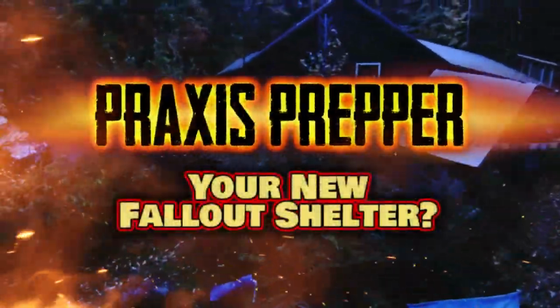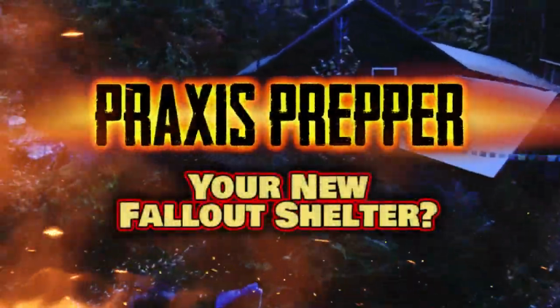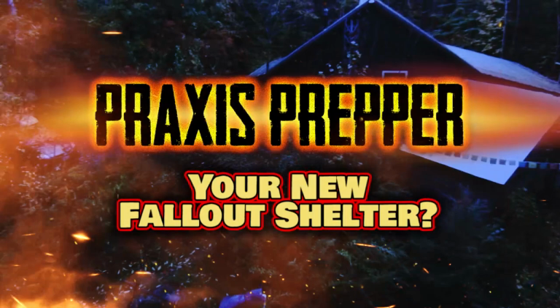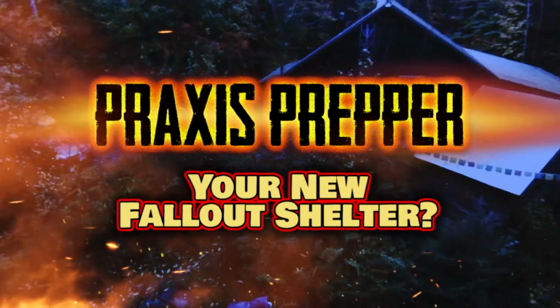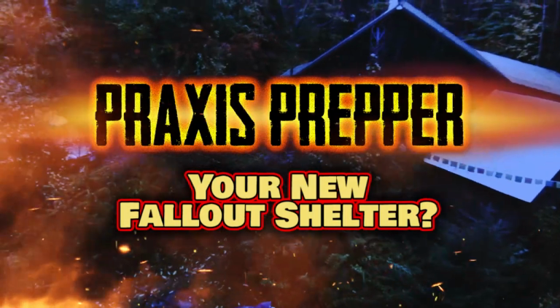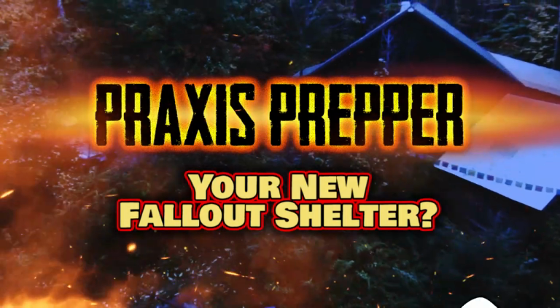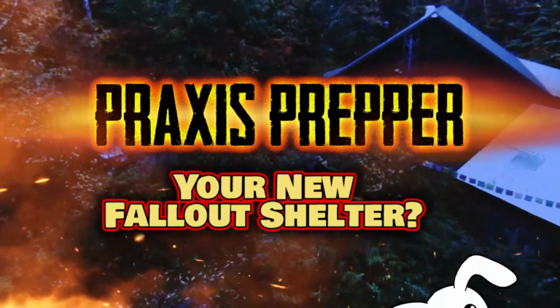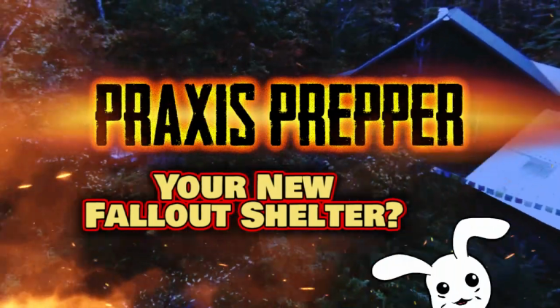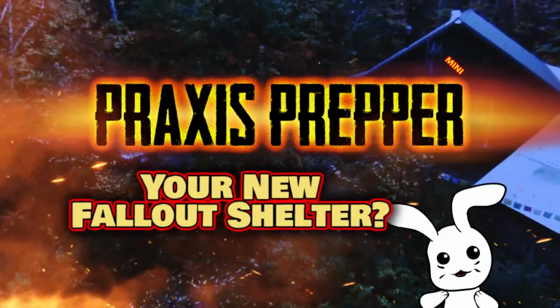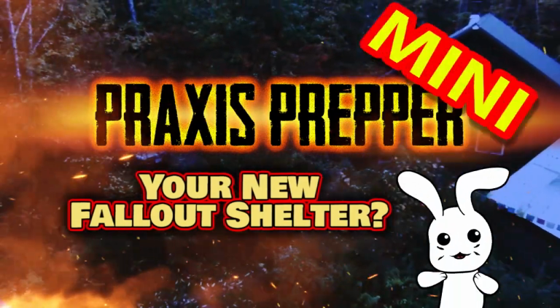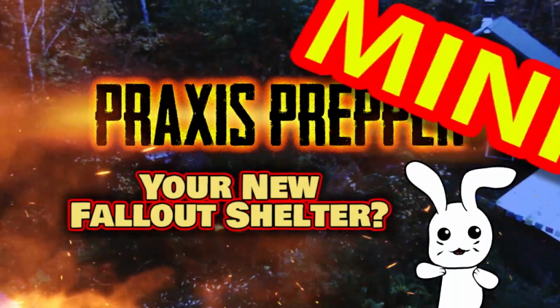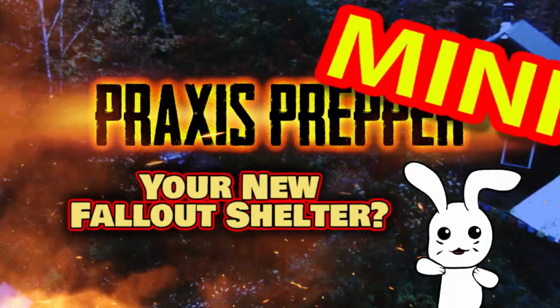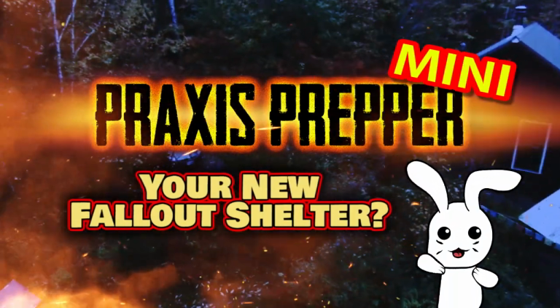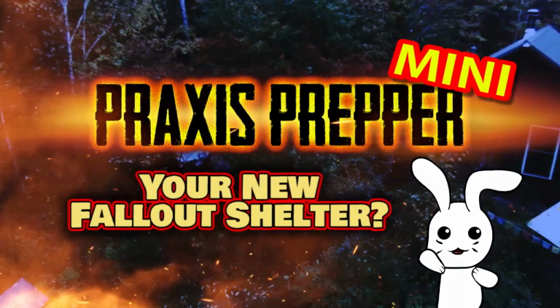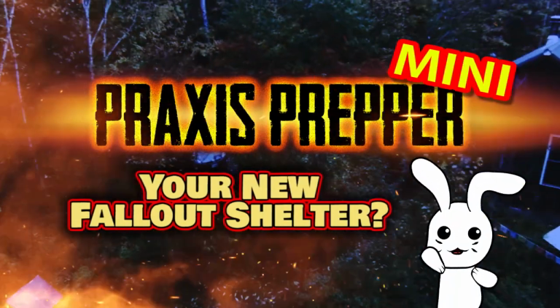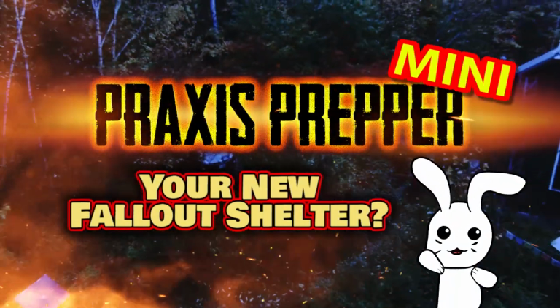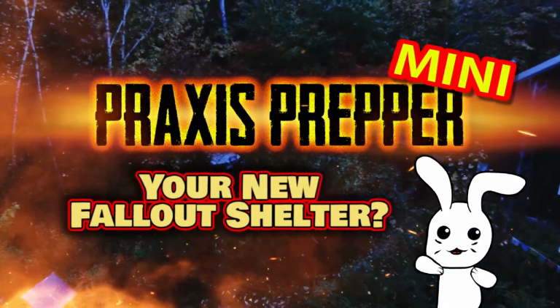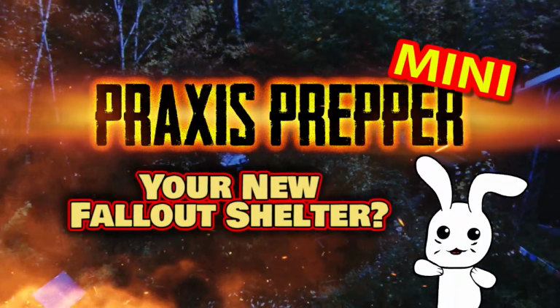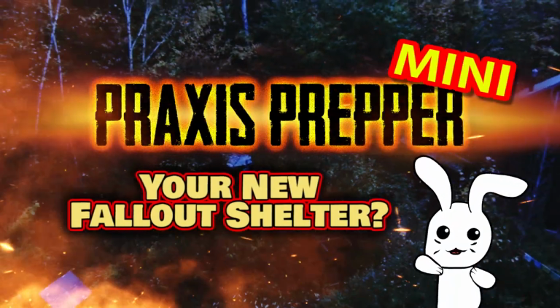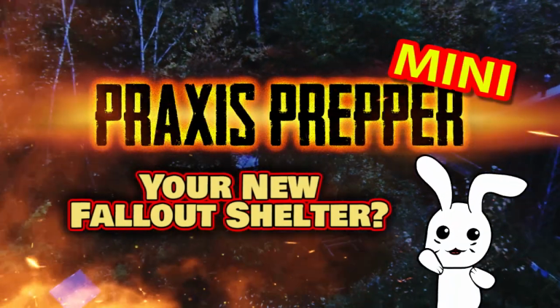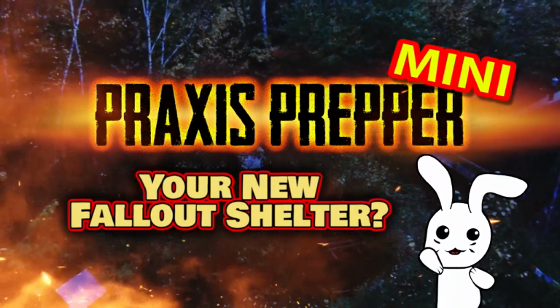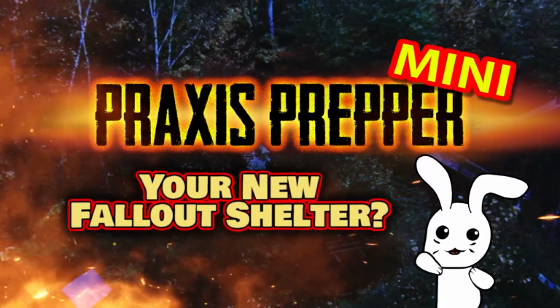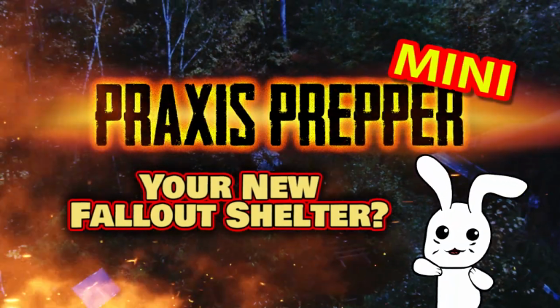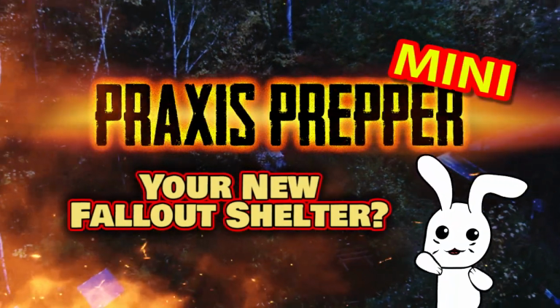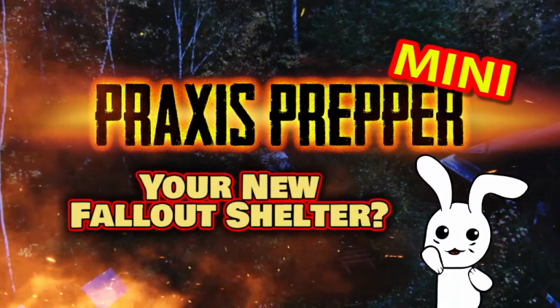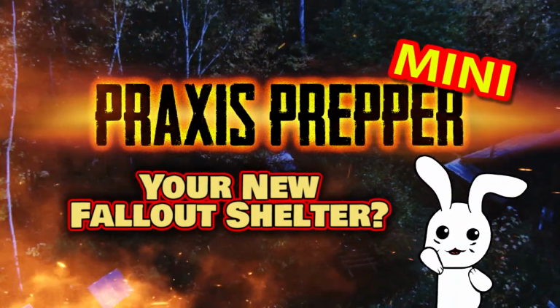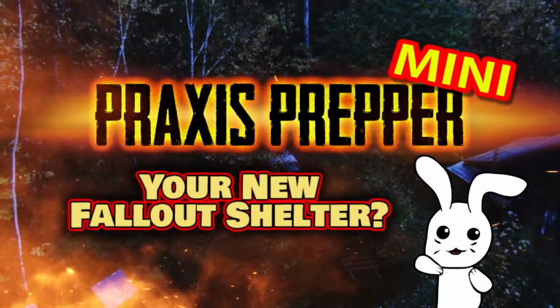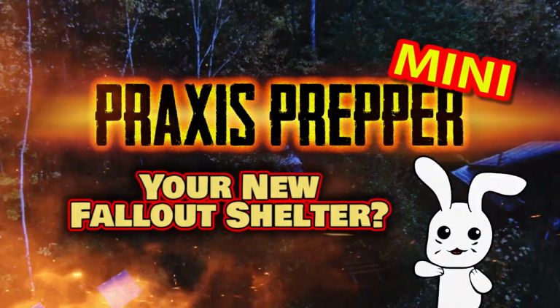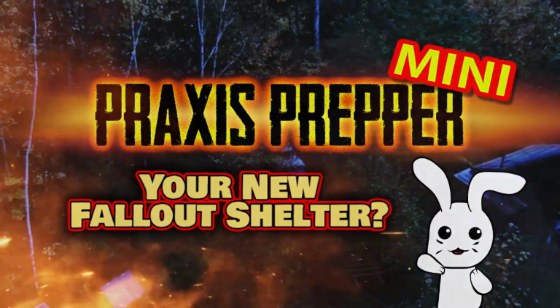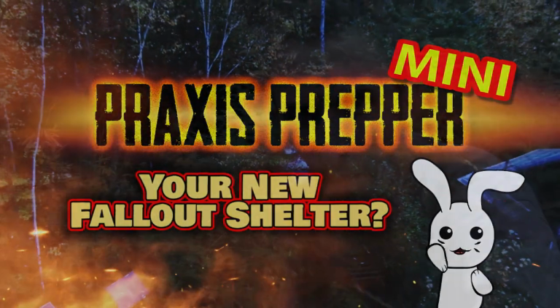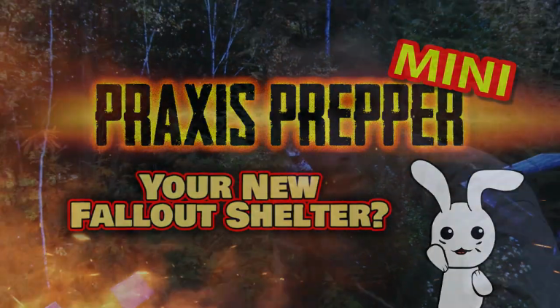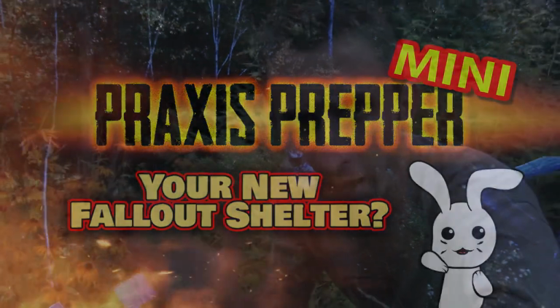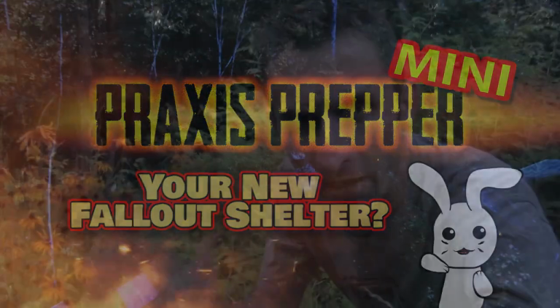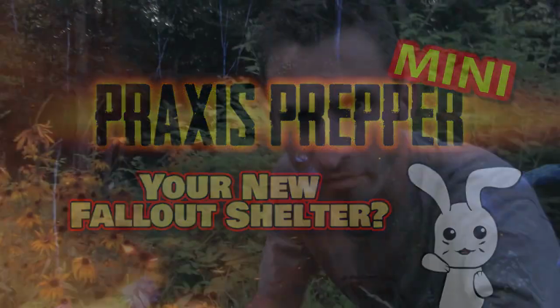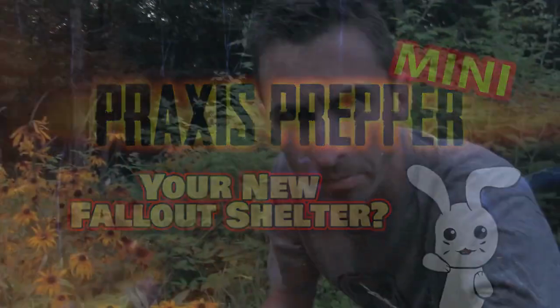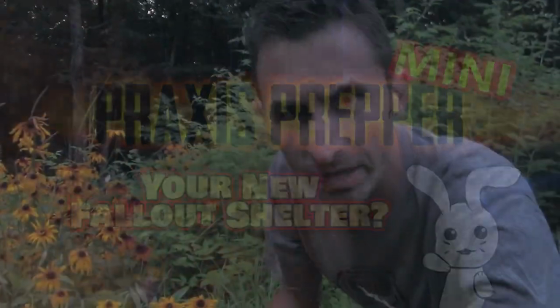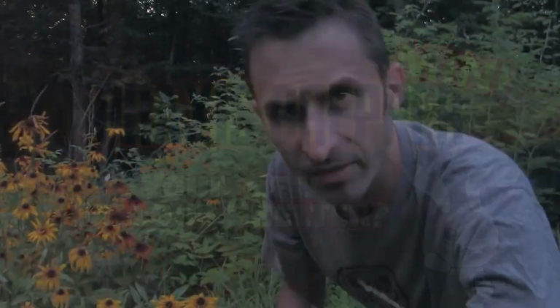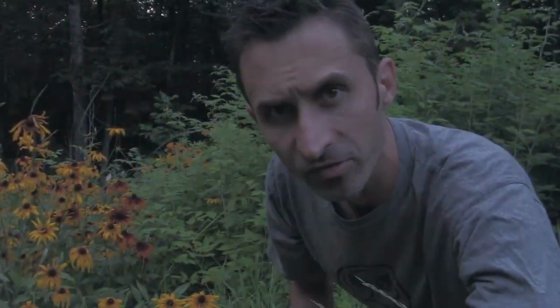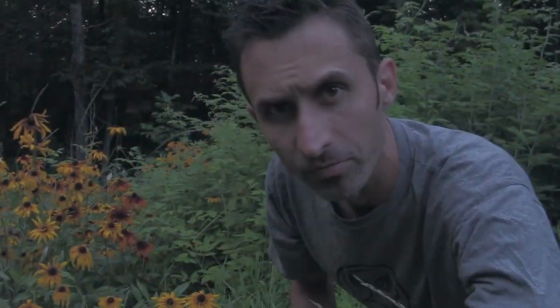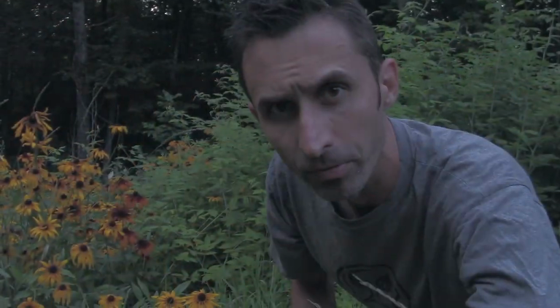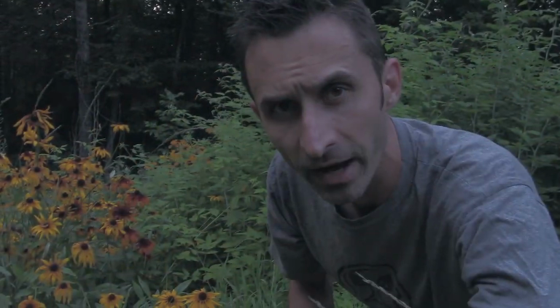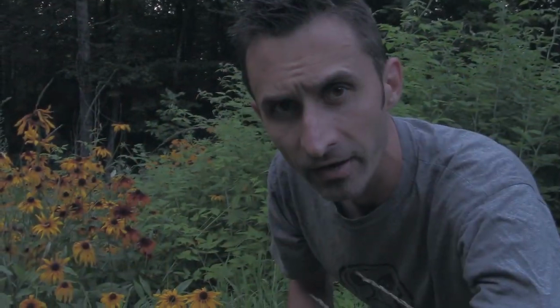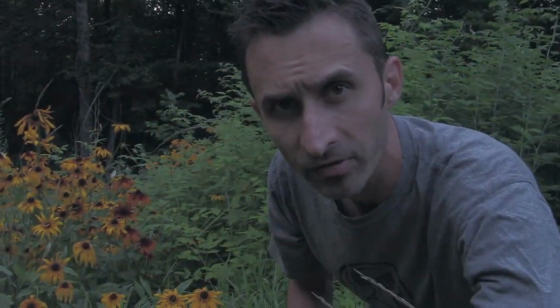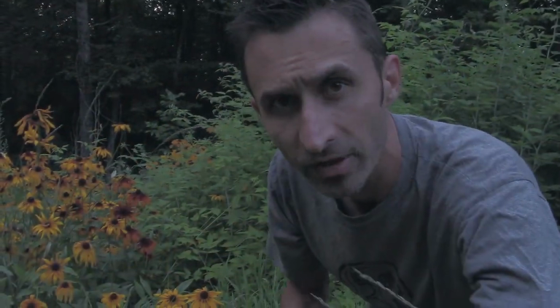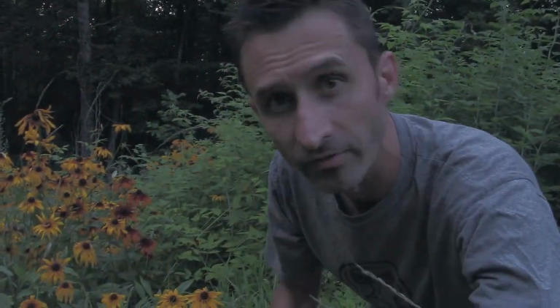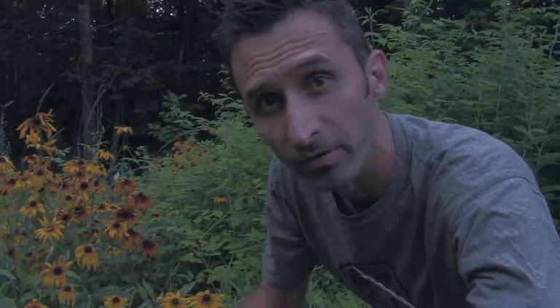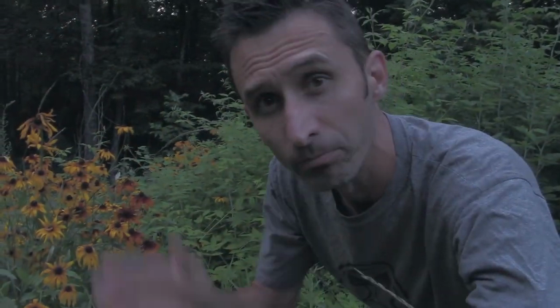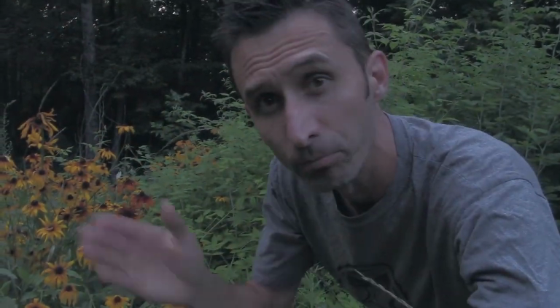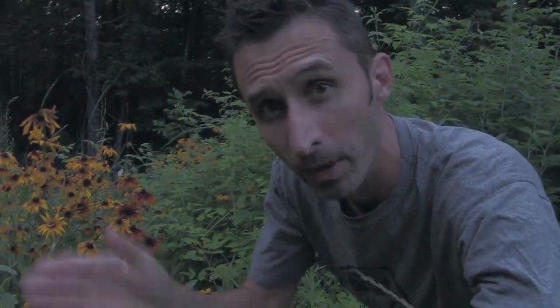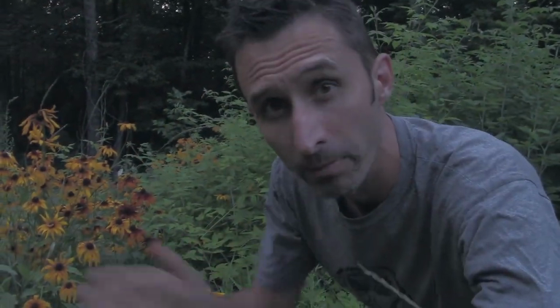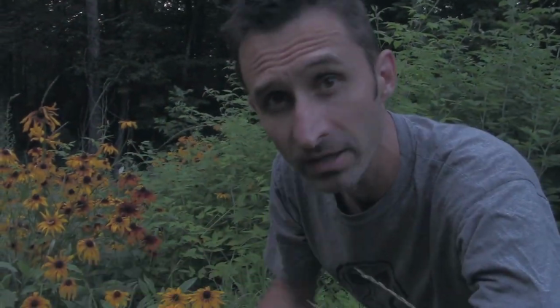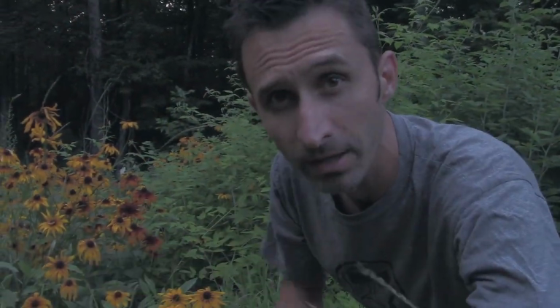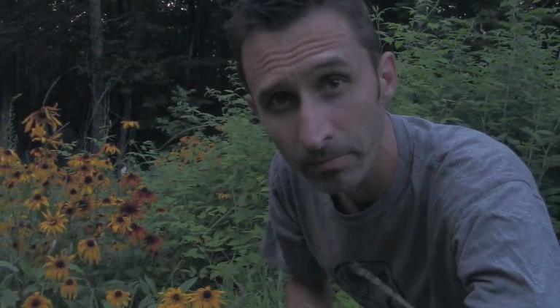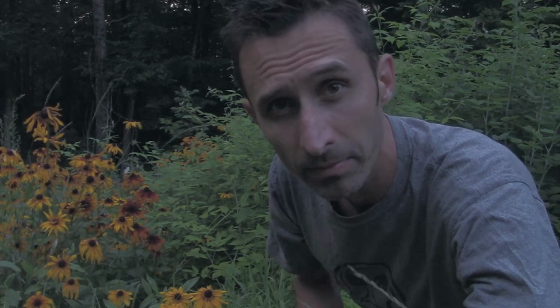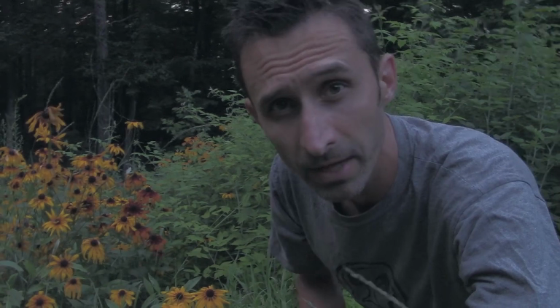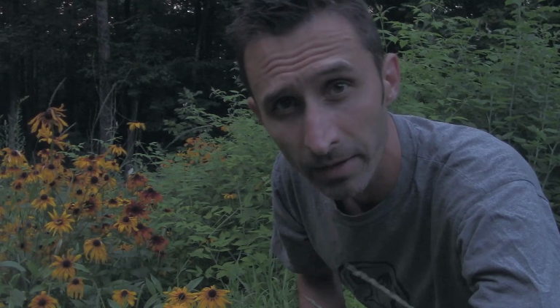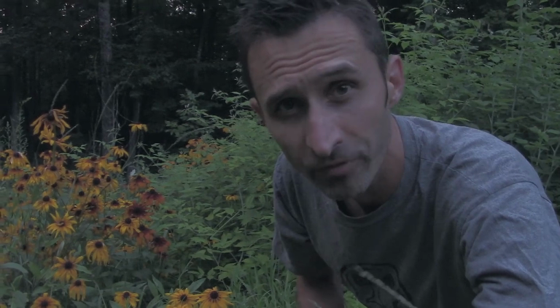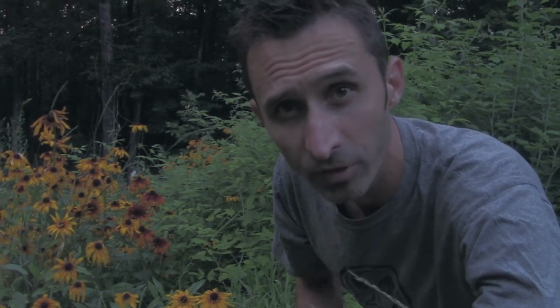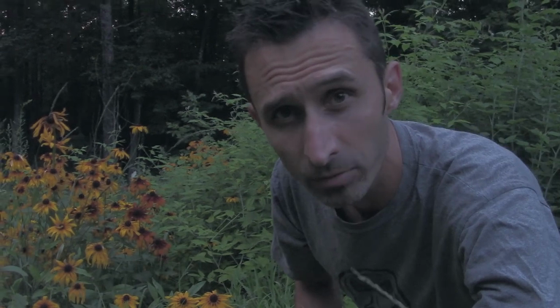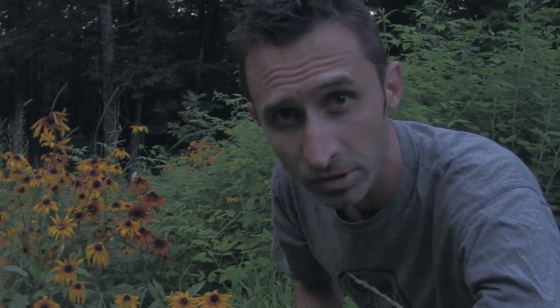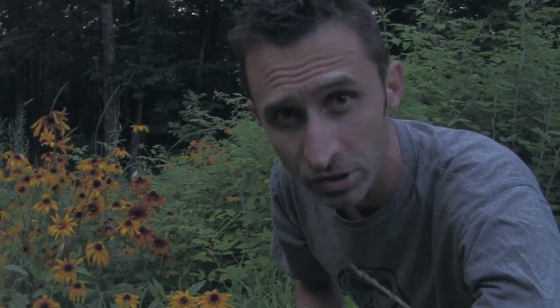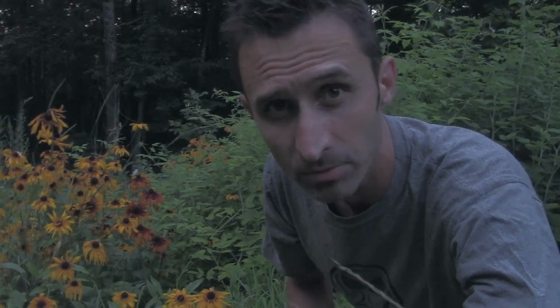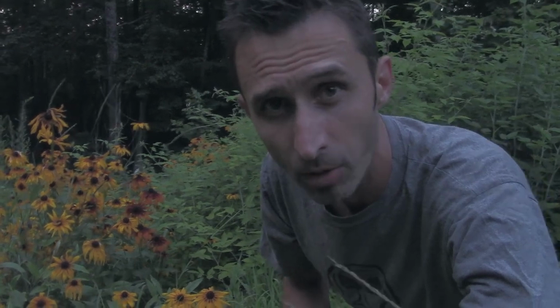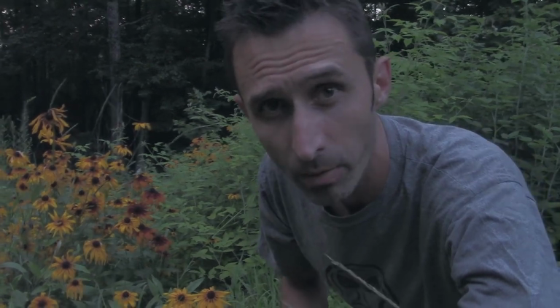Hey everybody, this is Praxis. I have a prepping tip coming up for you in just a moment.